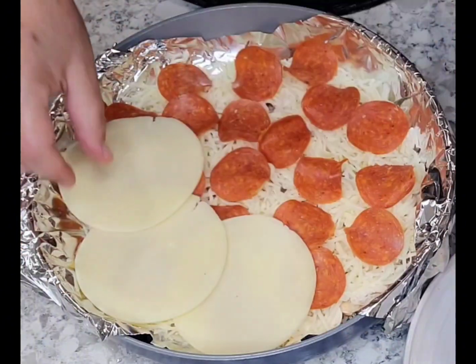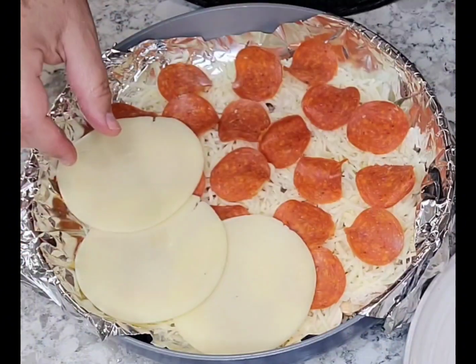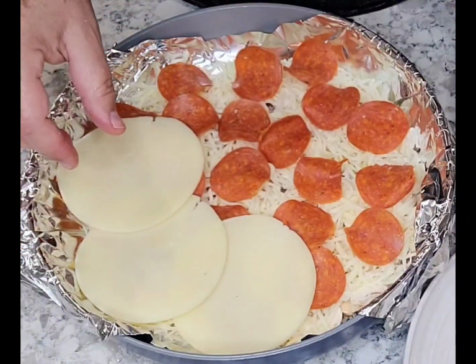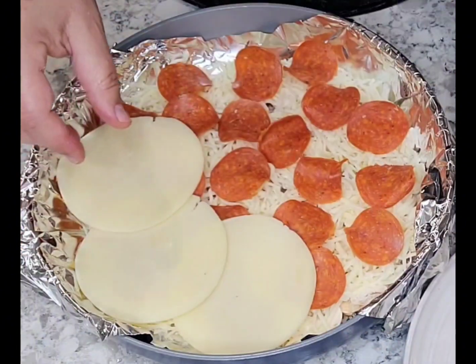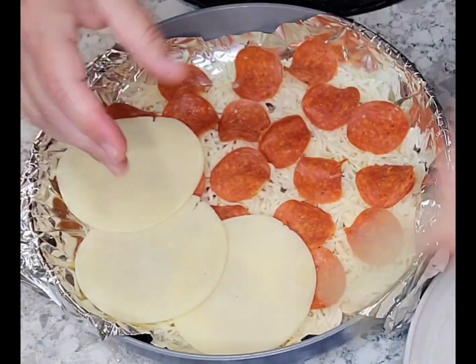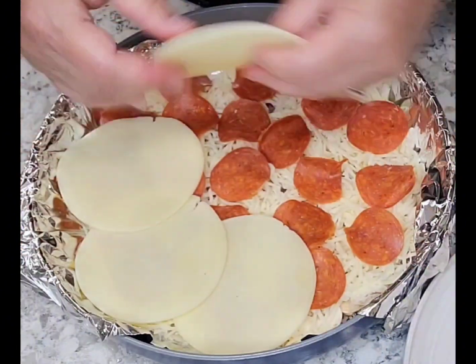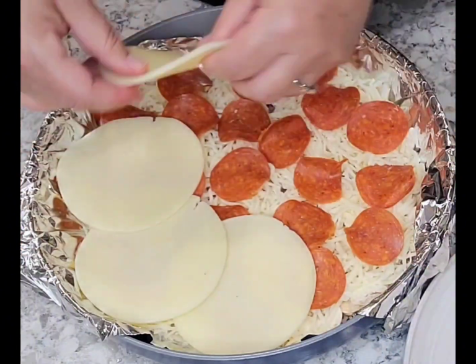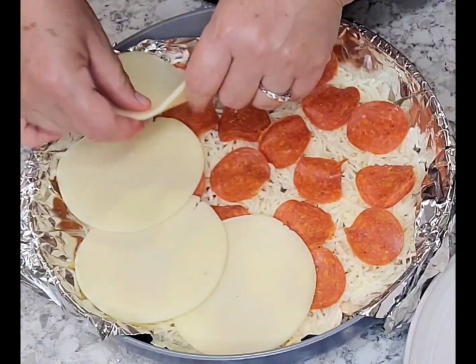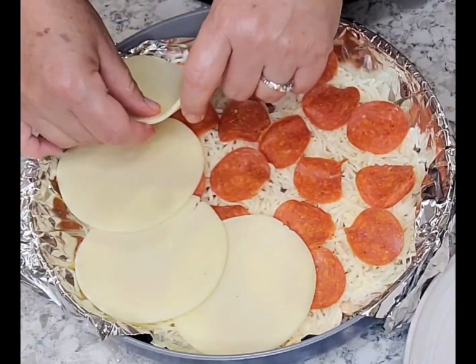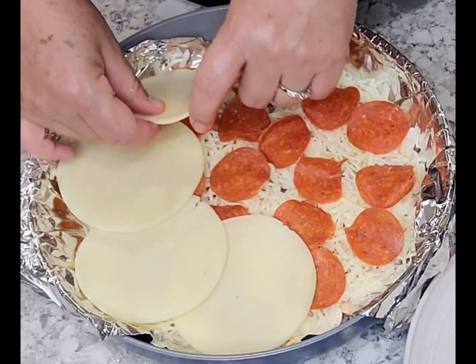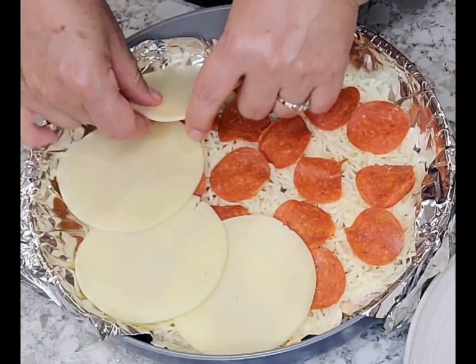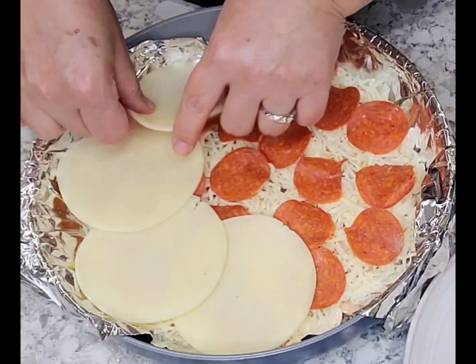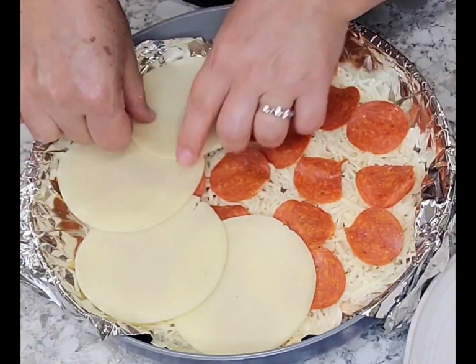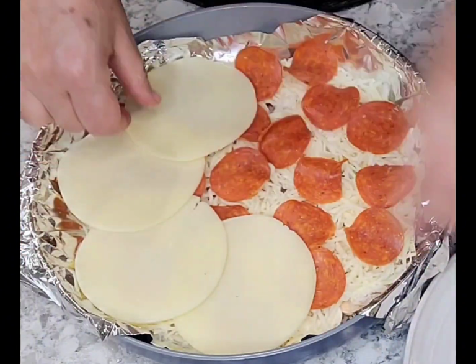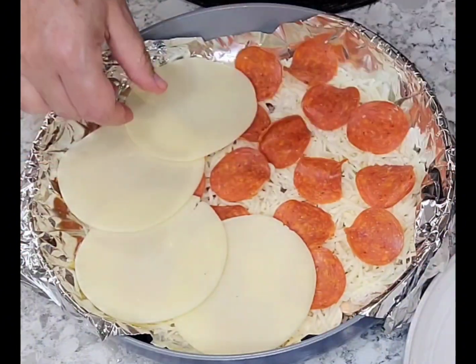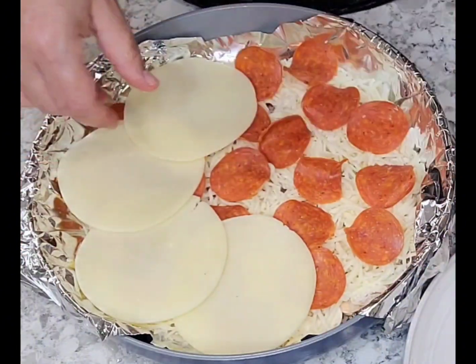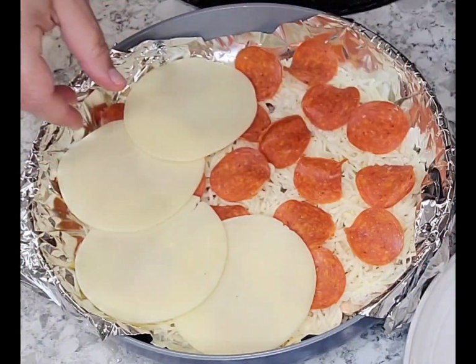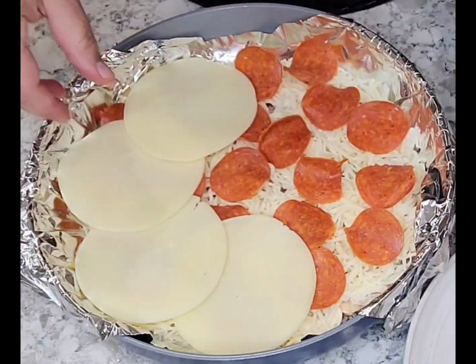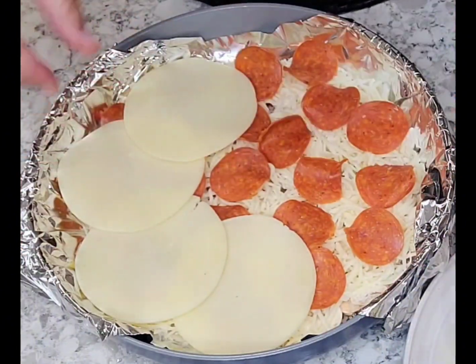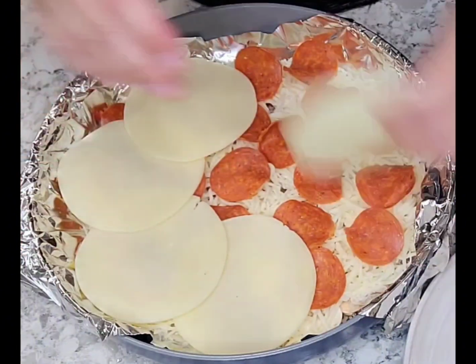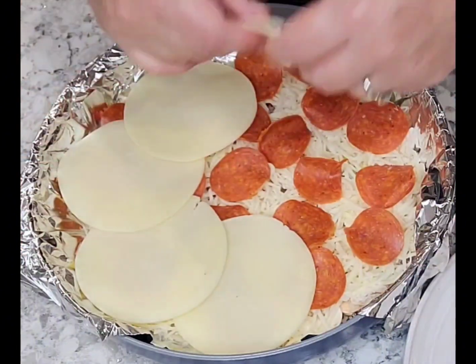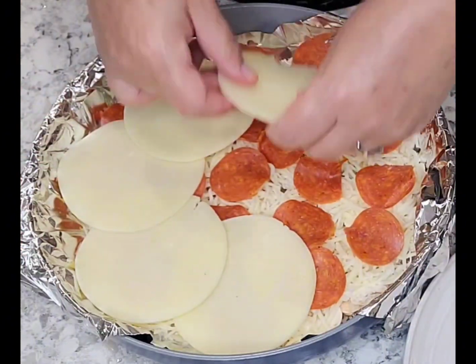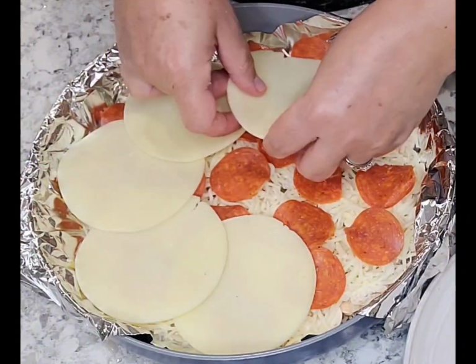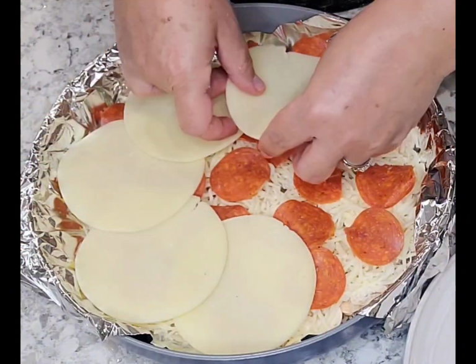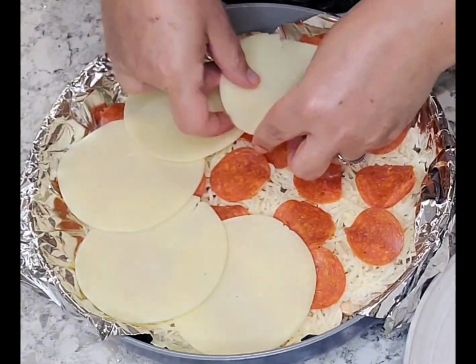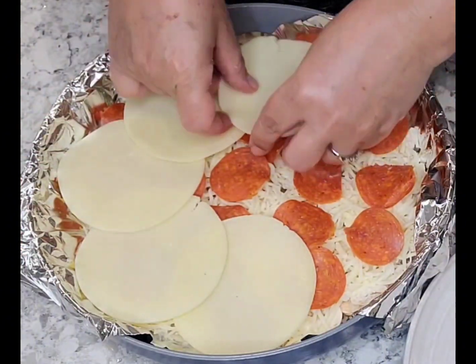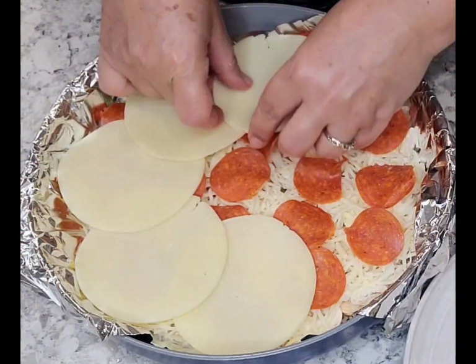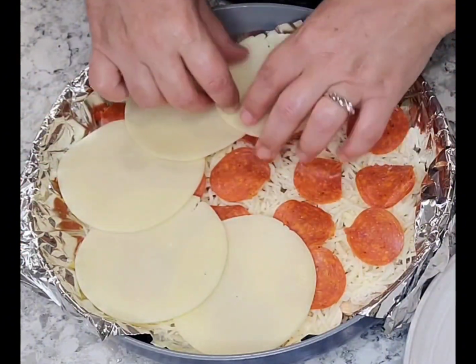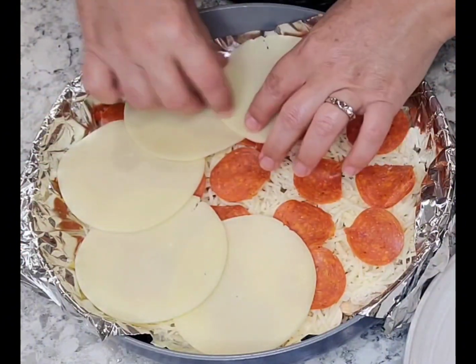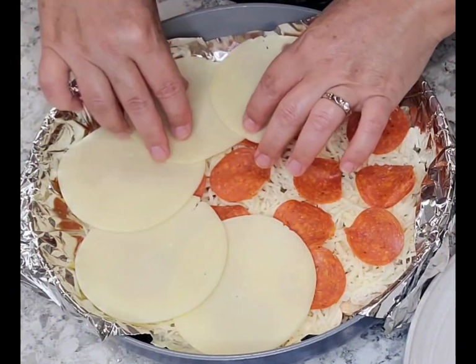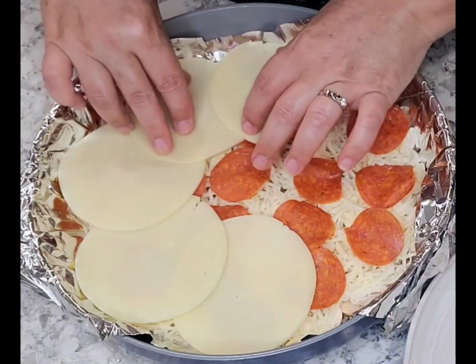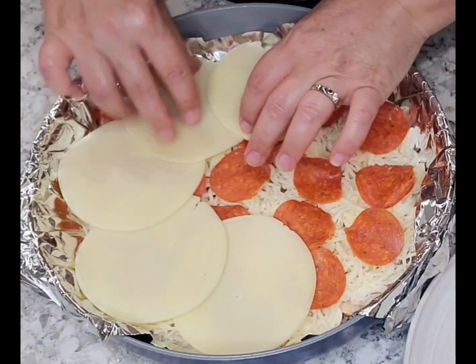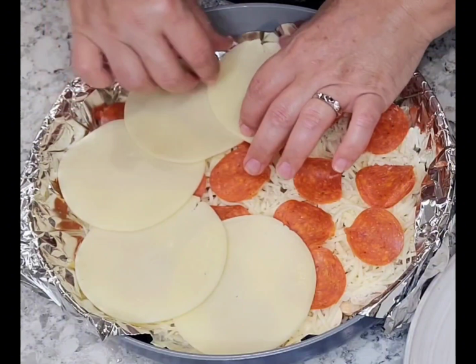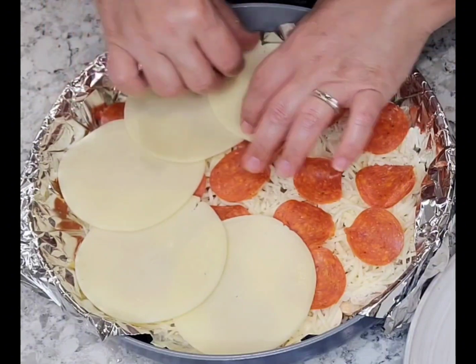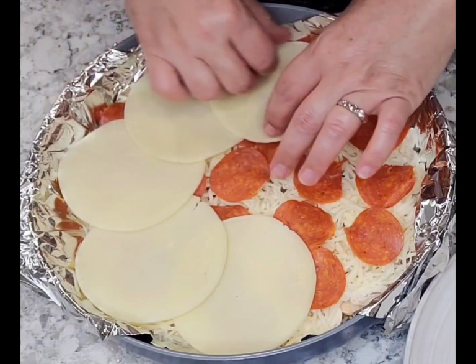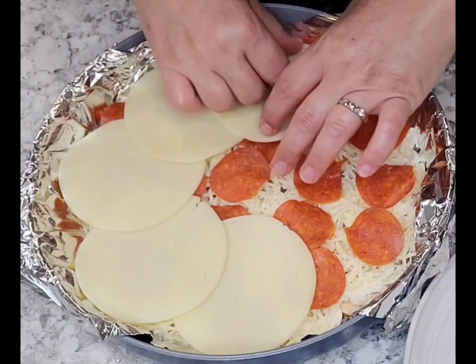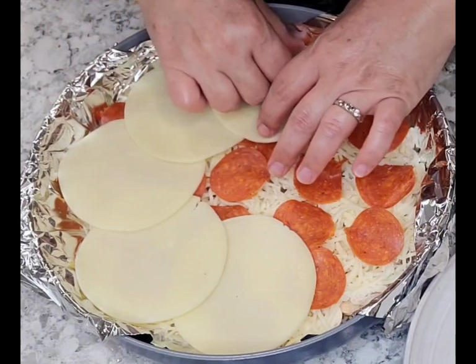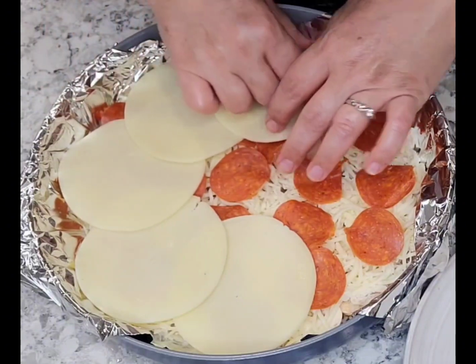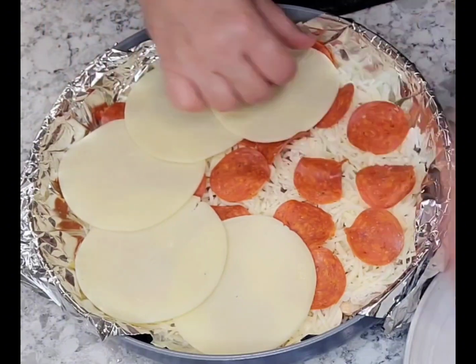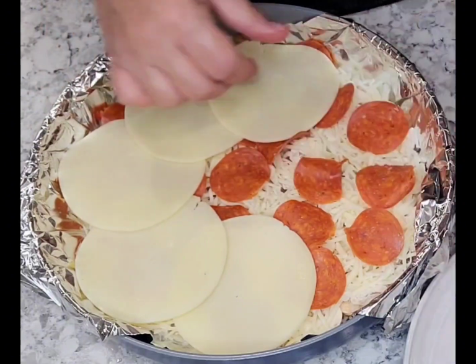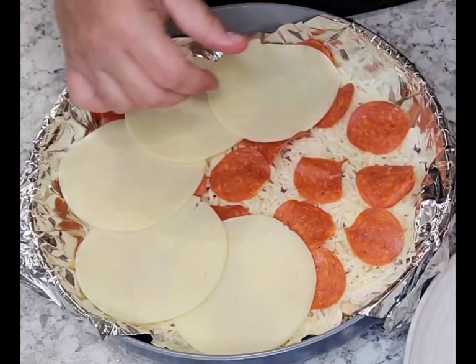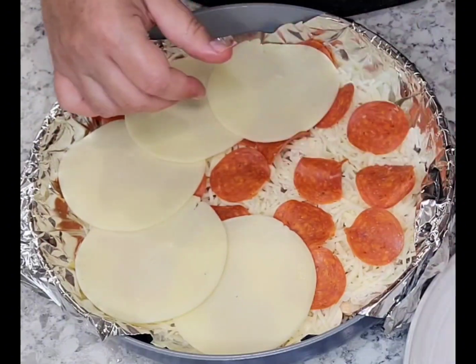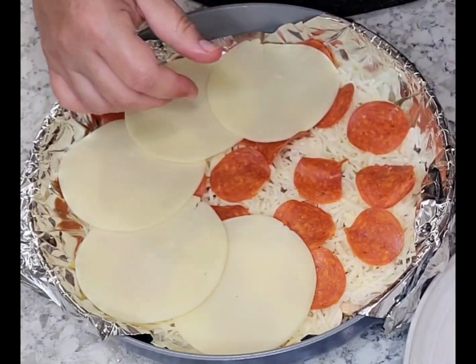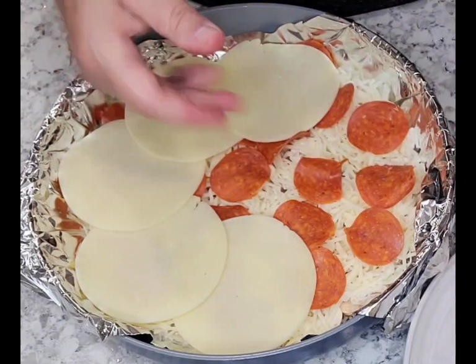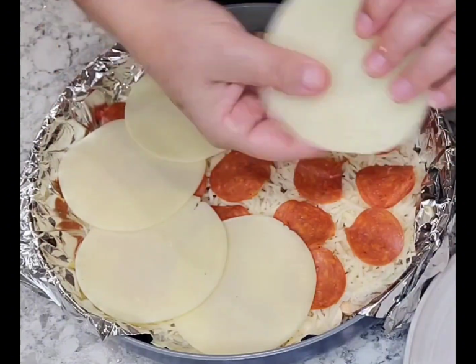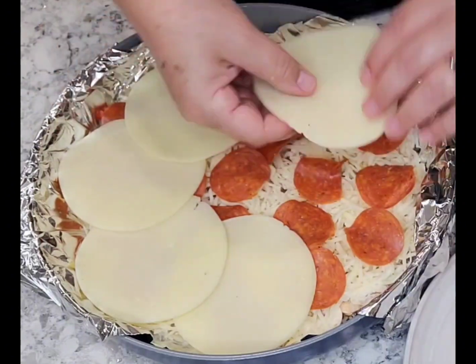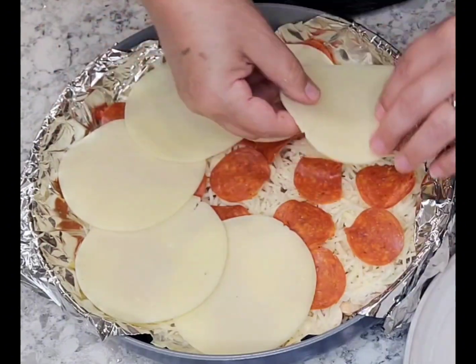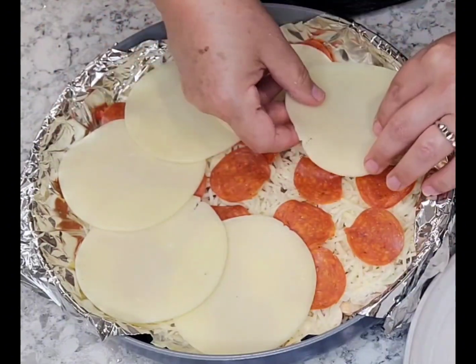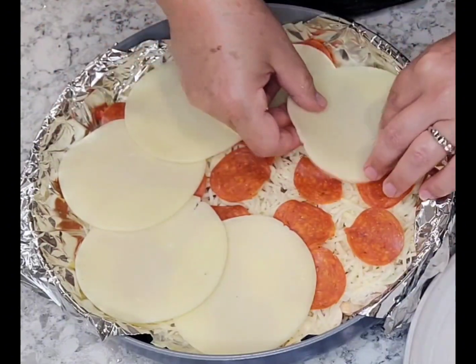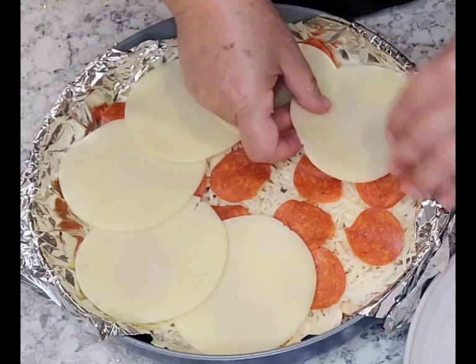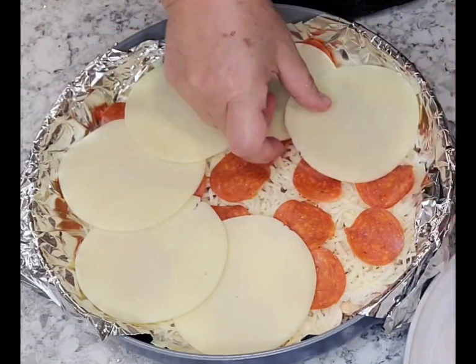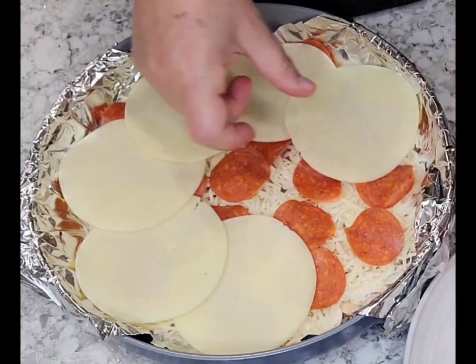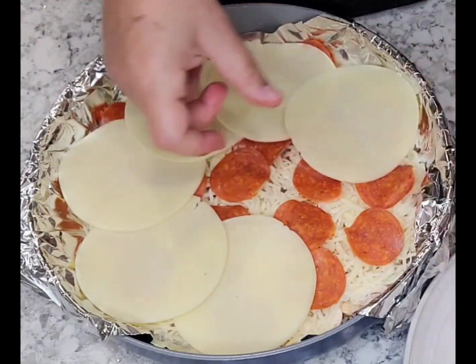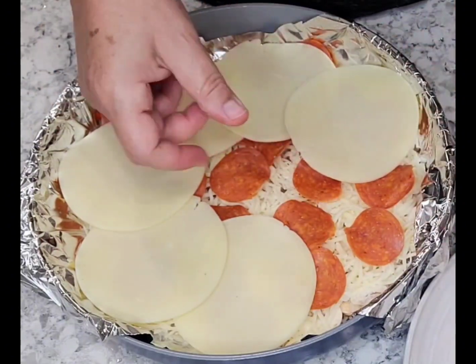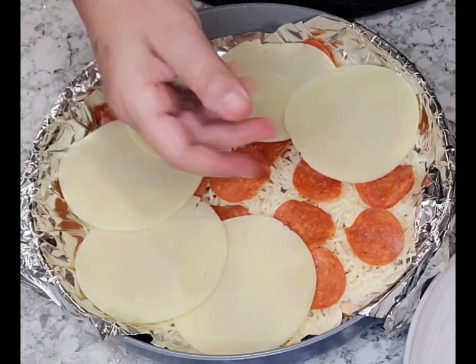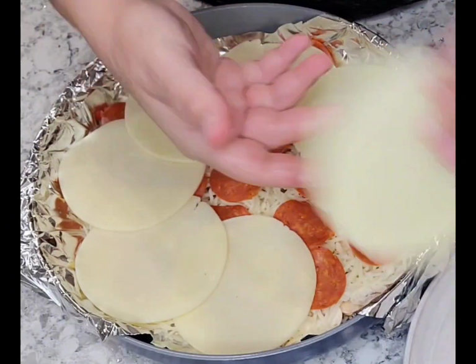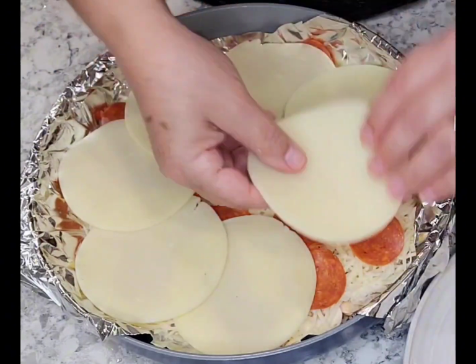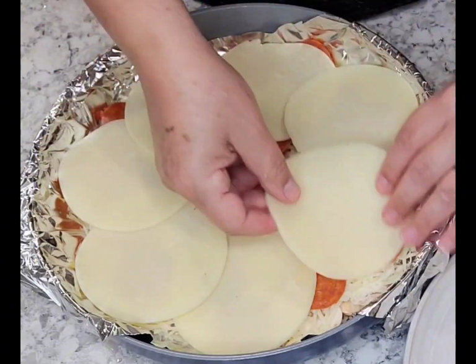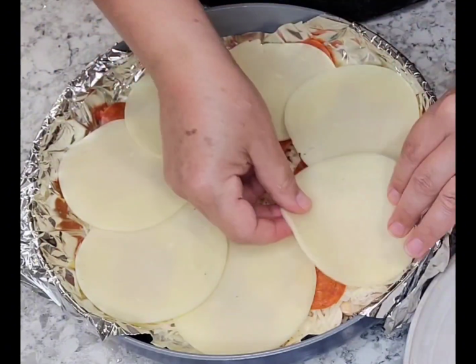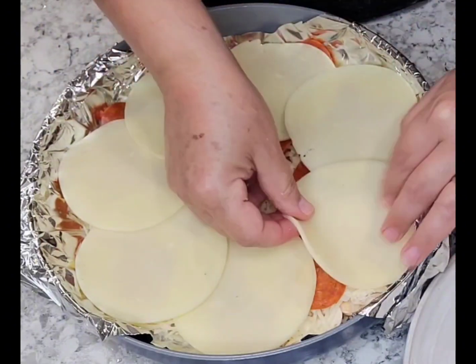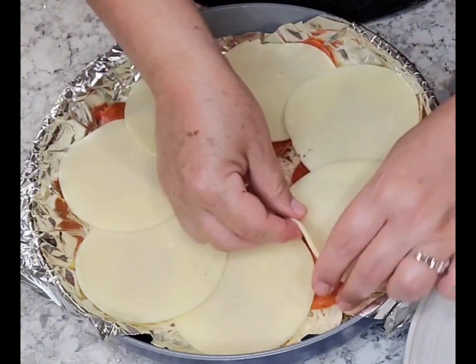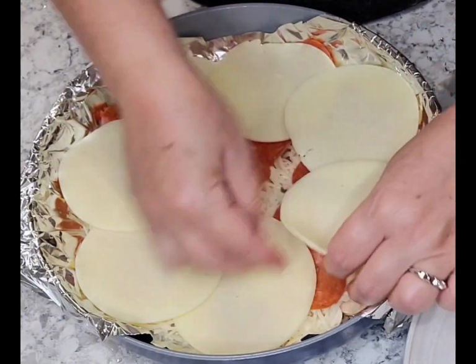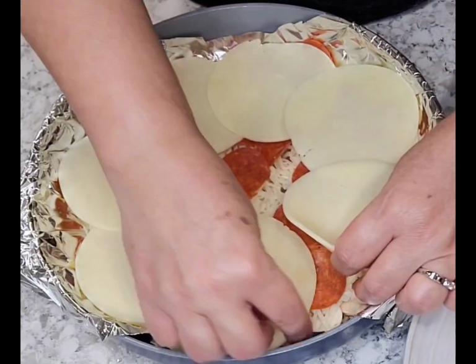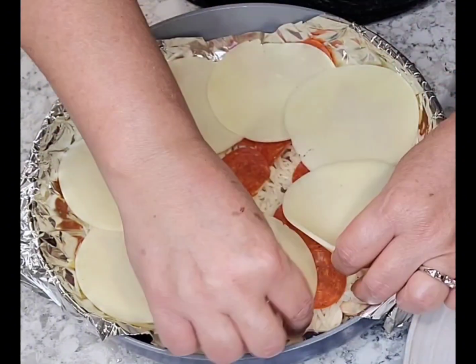You can add whatever you'd like — Canadian bacon, sausage, and even pineapple chunks.